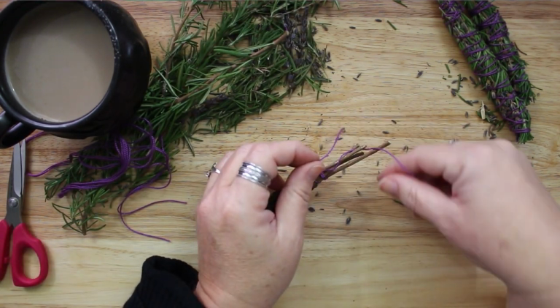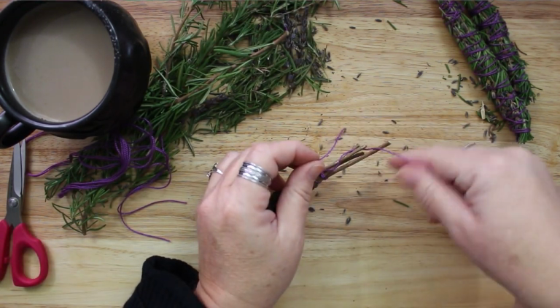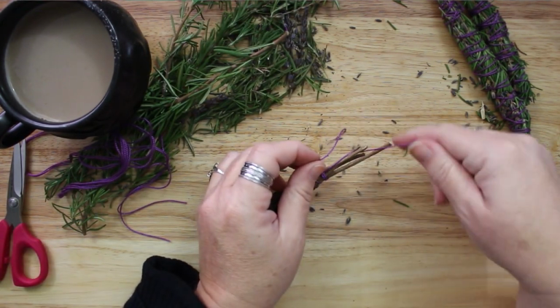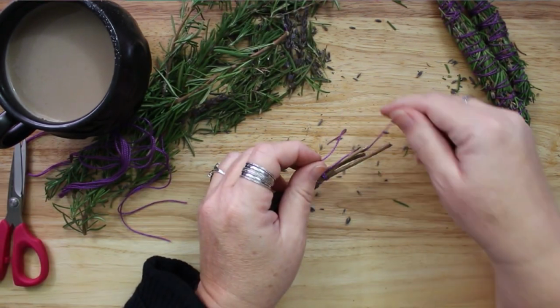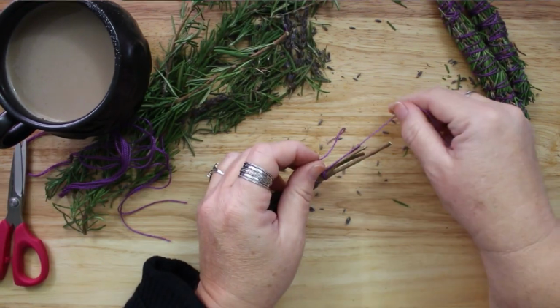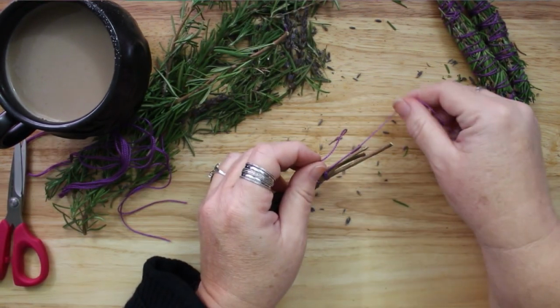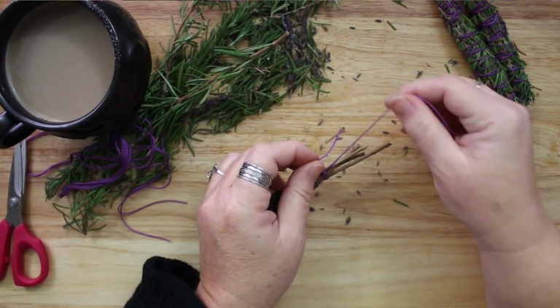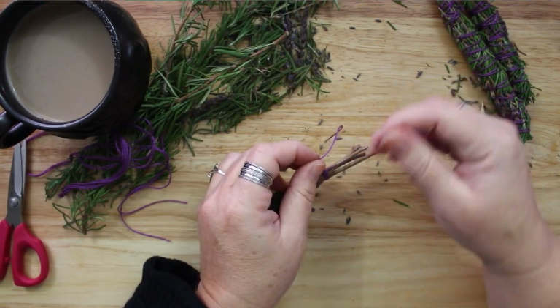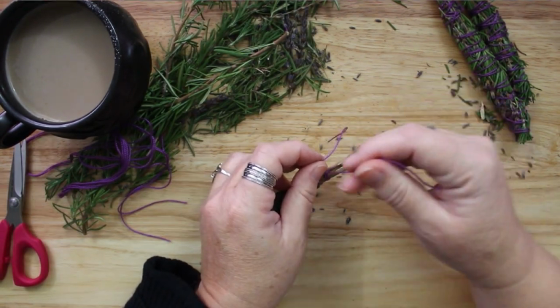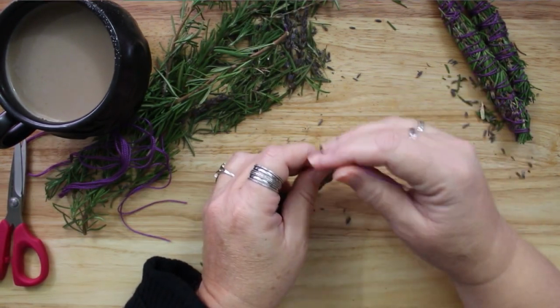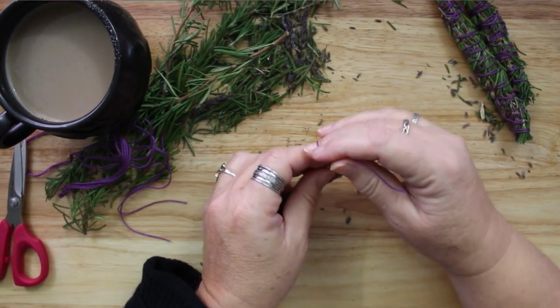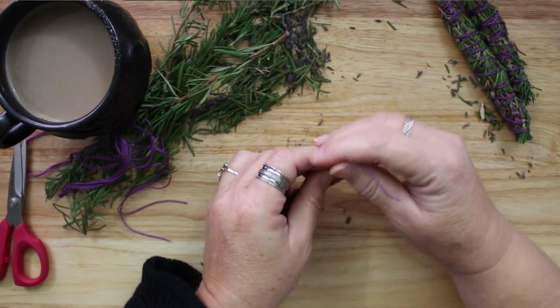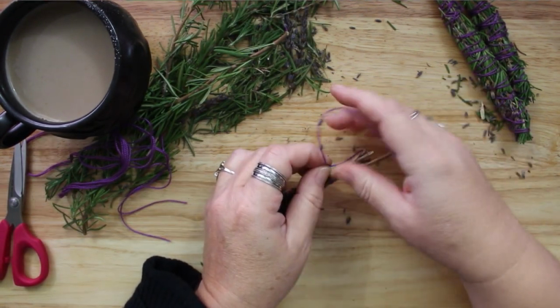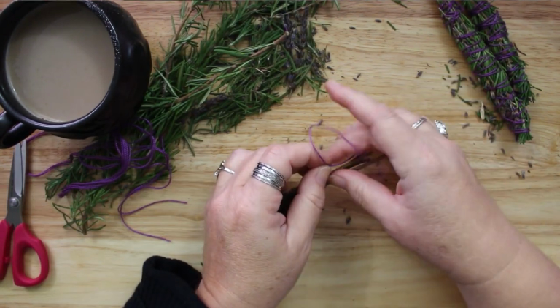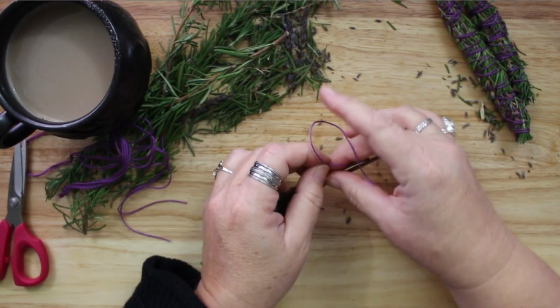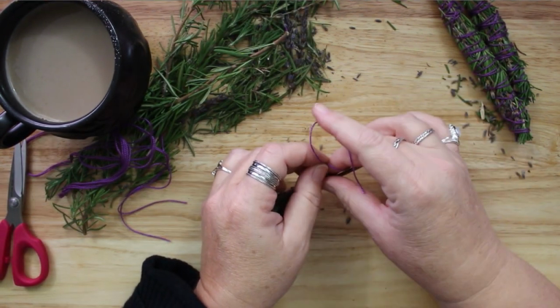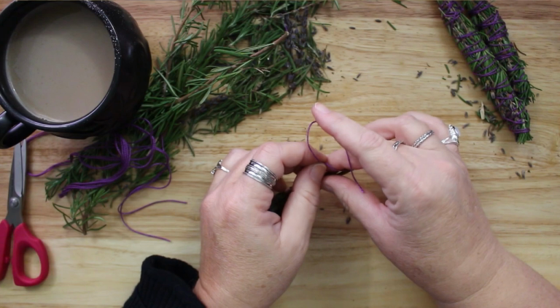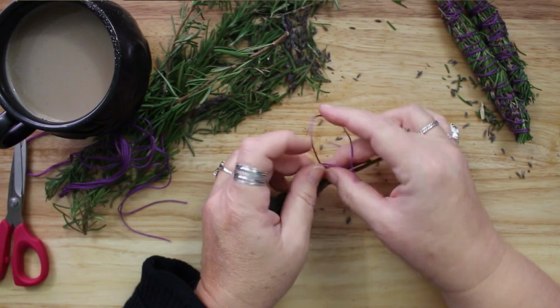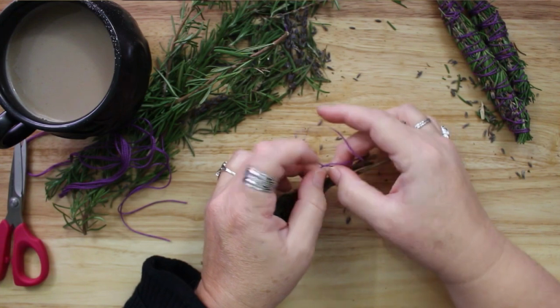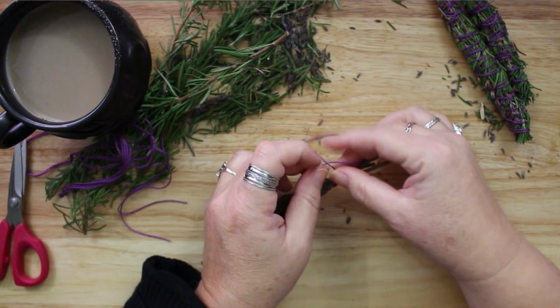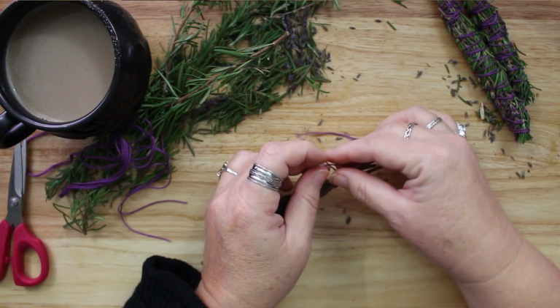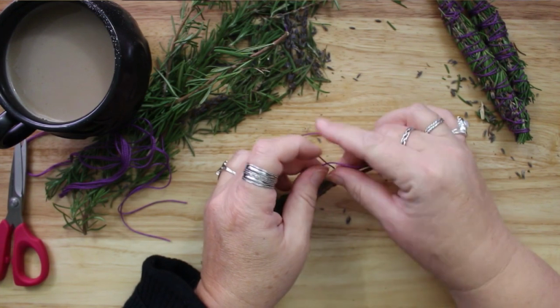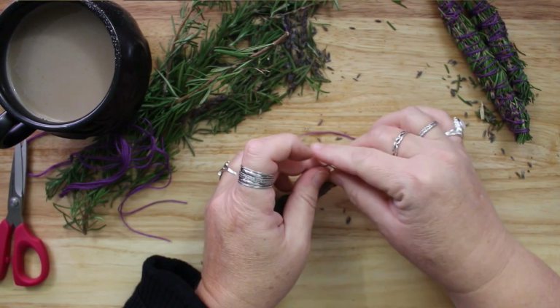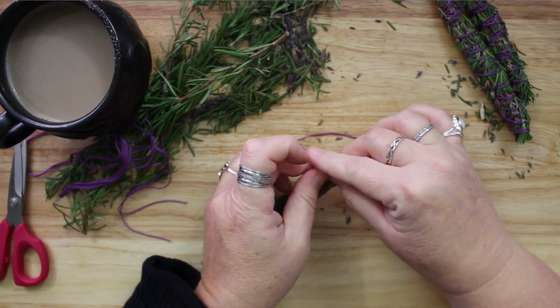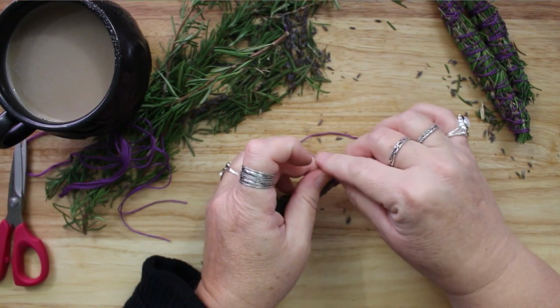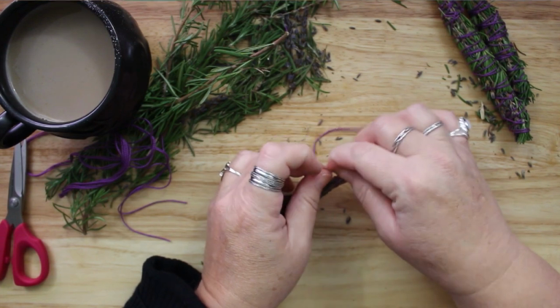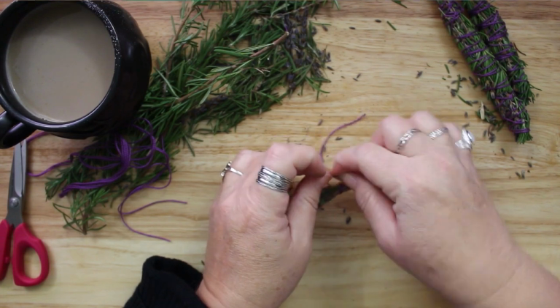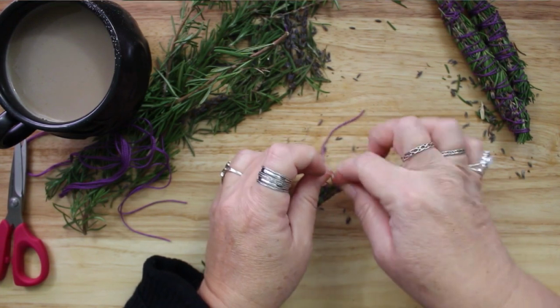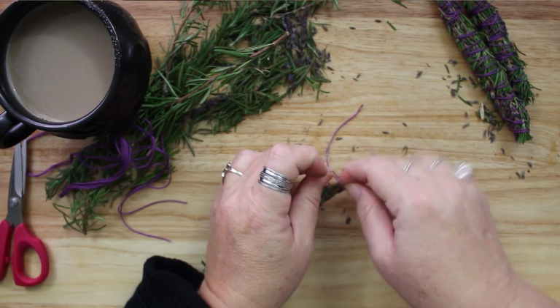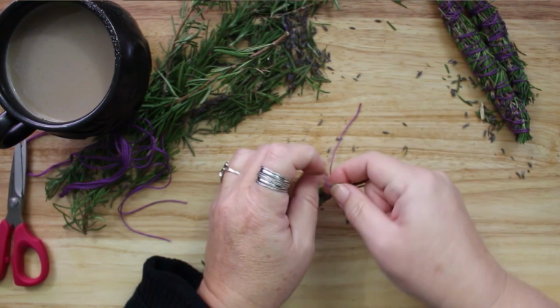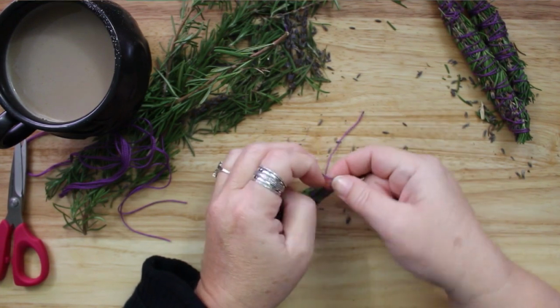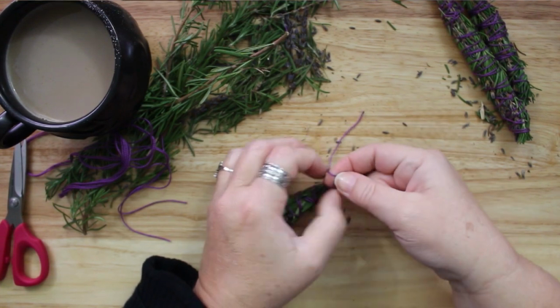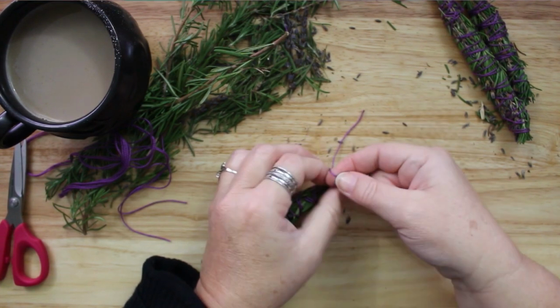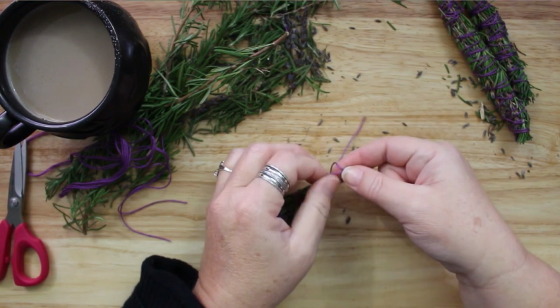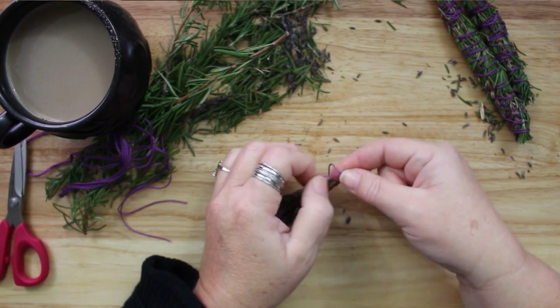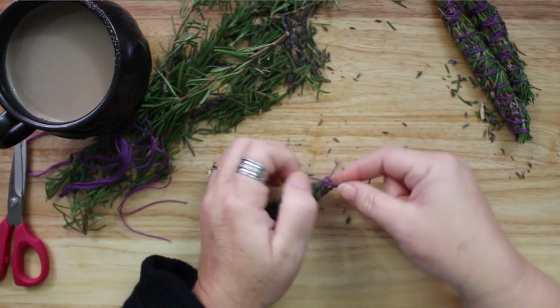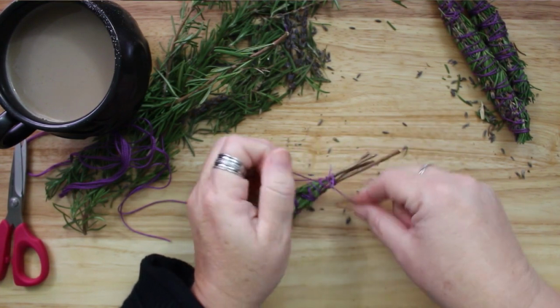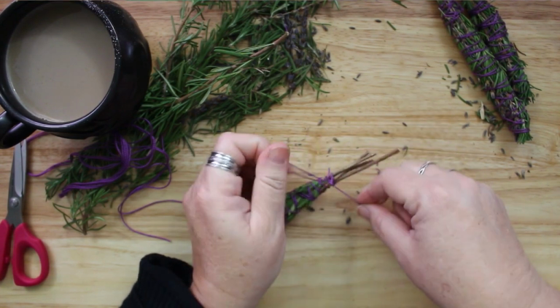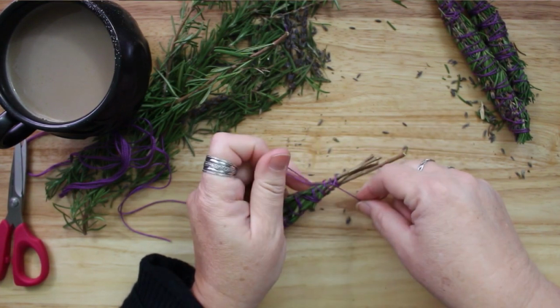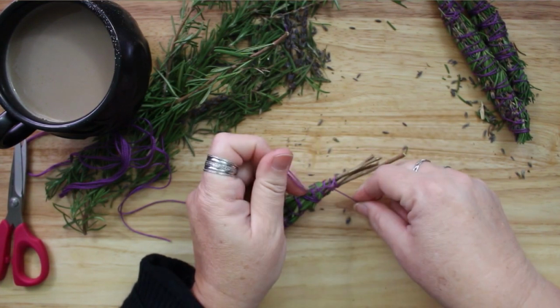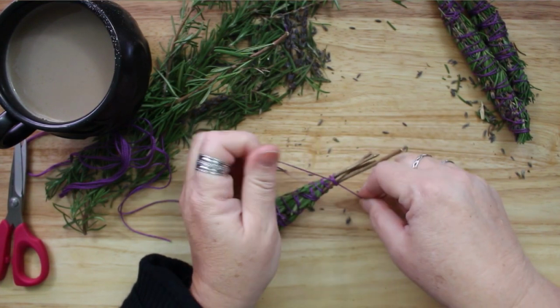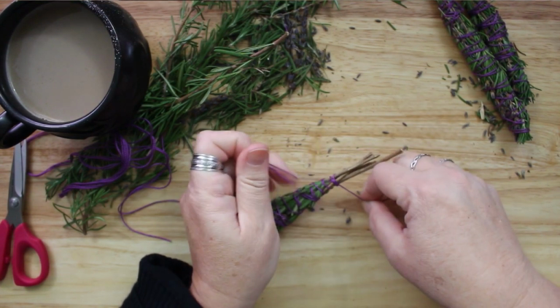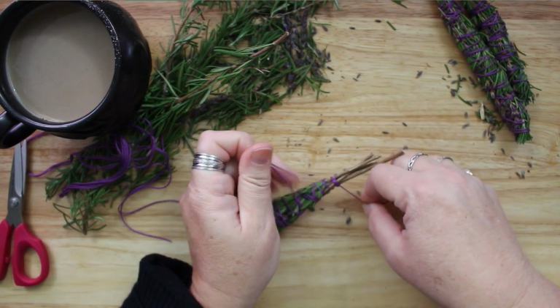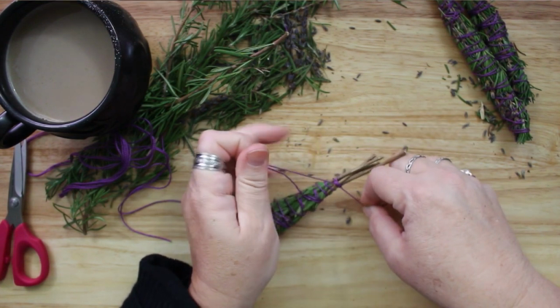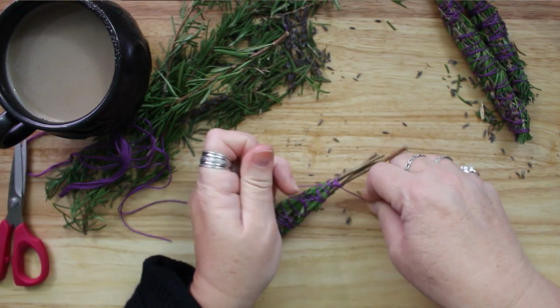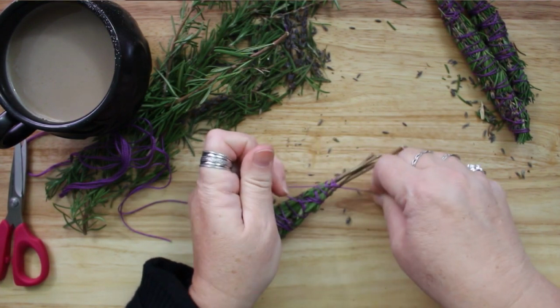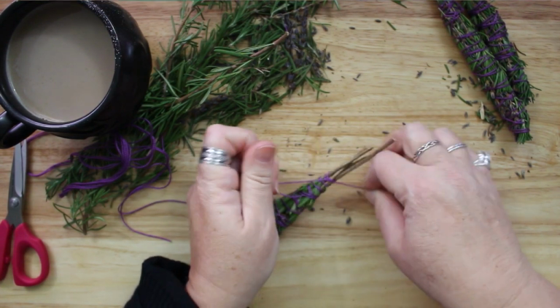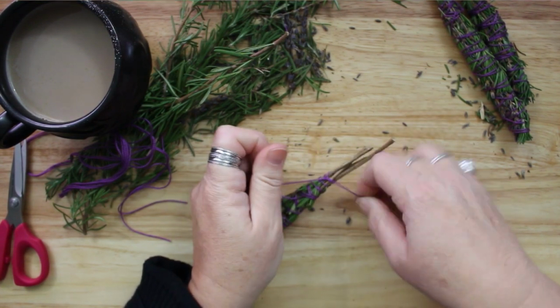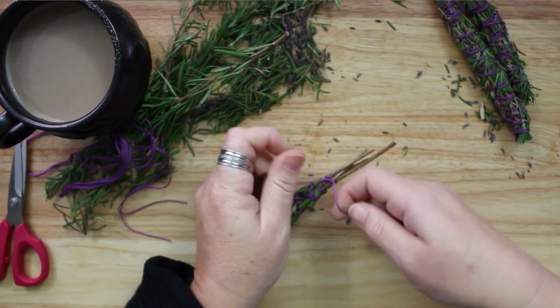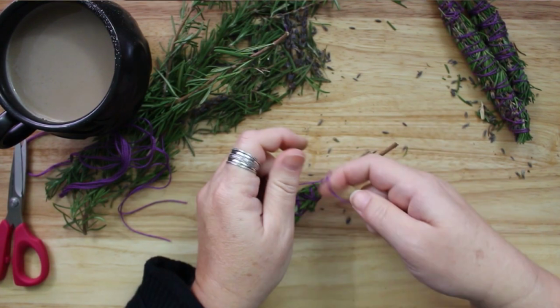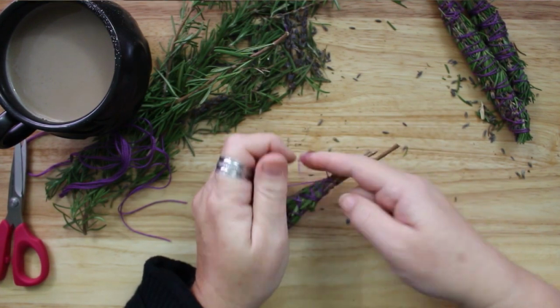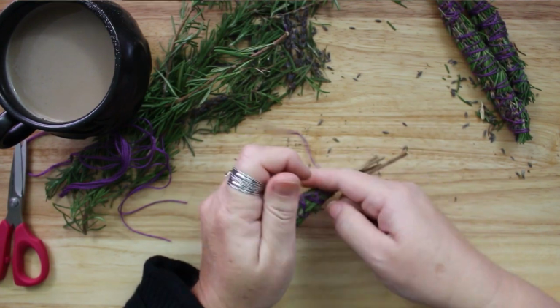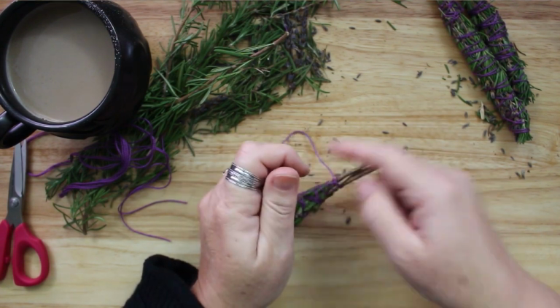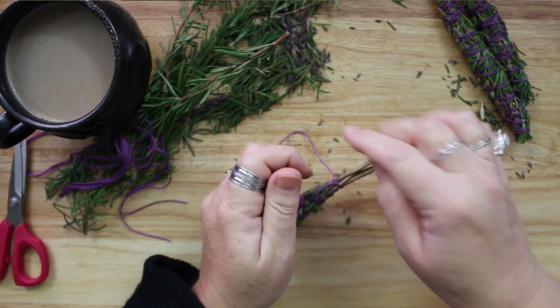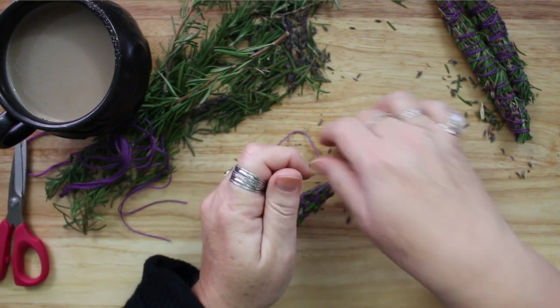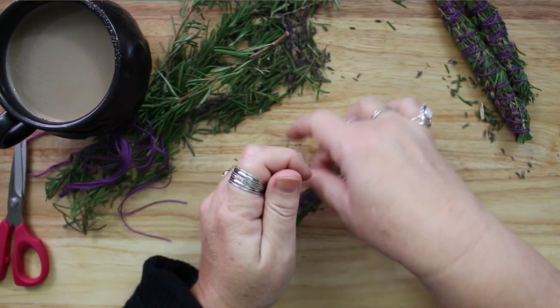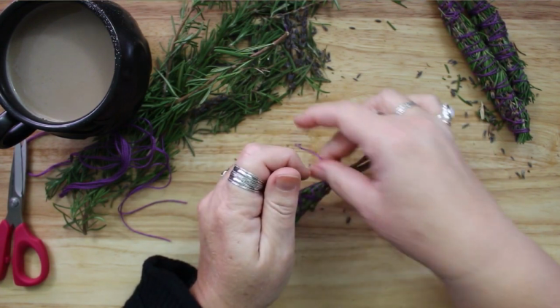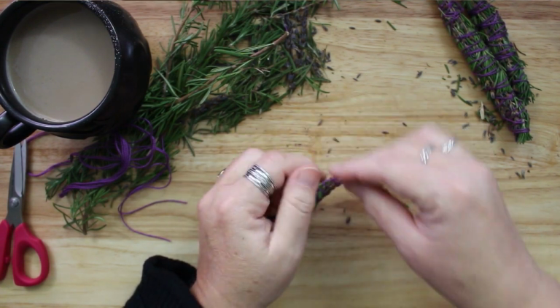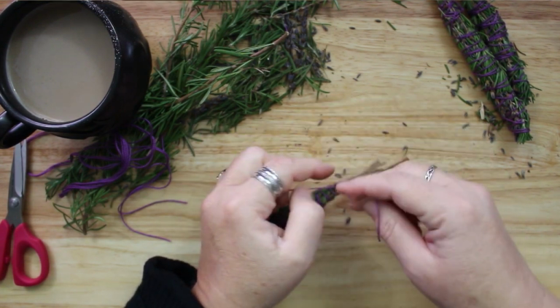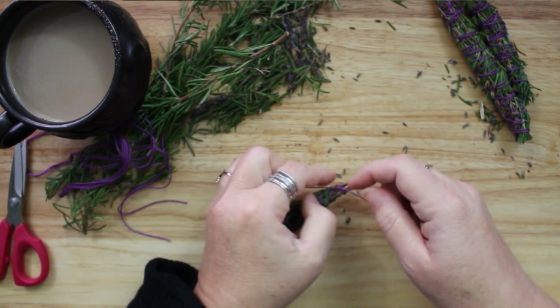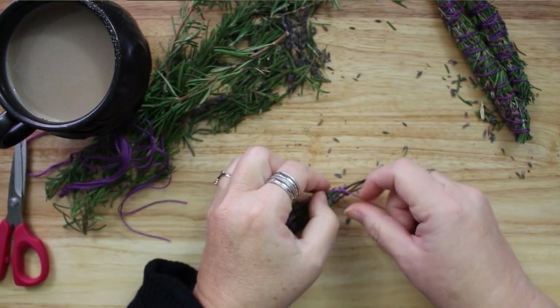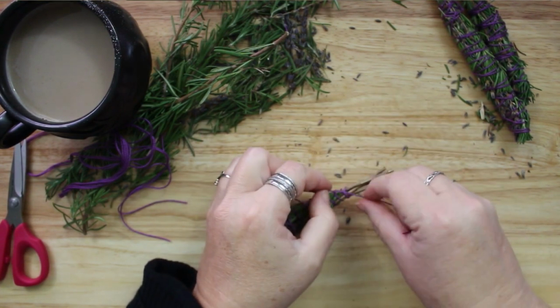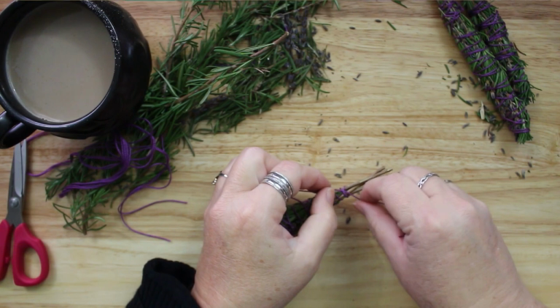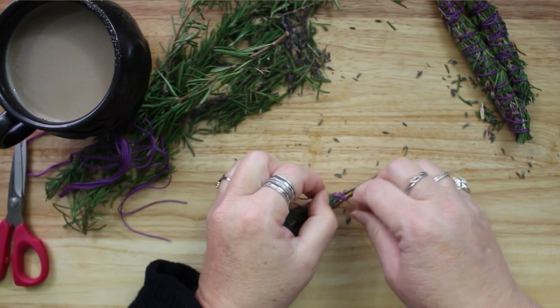In recent times, smudging has grown in popularity and its uses have become as diverse as the people who practice it.